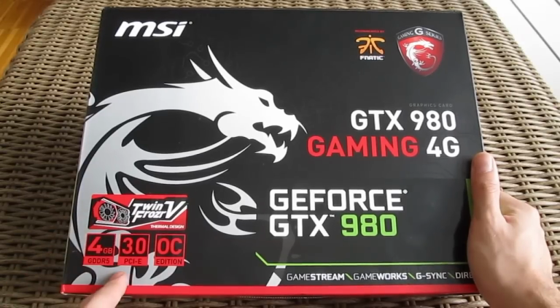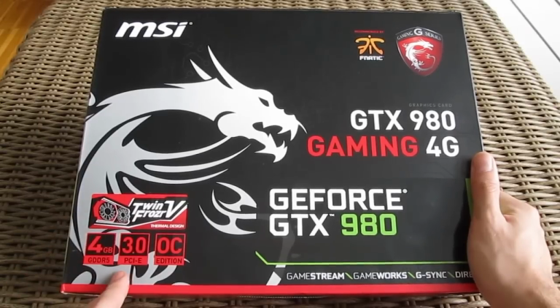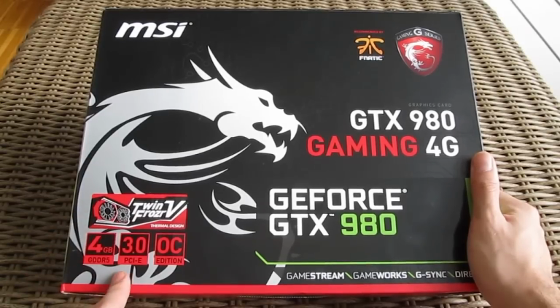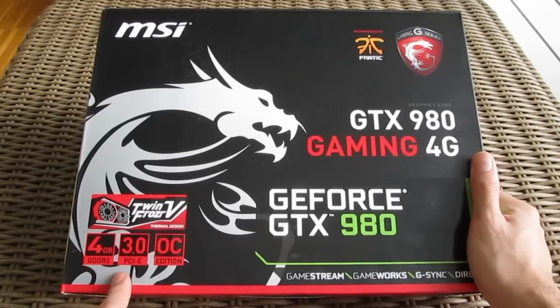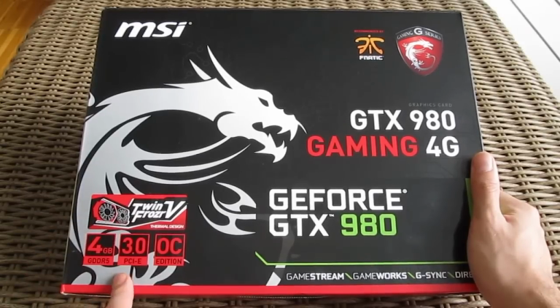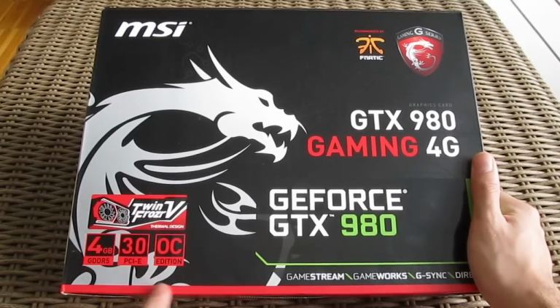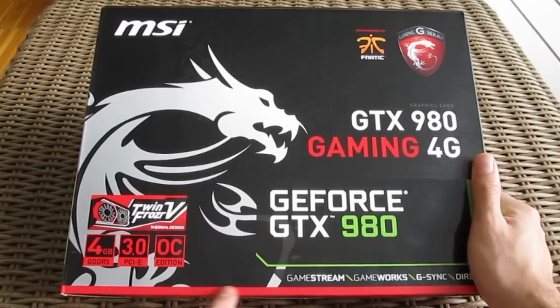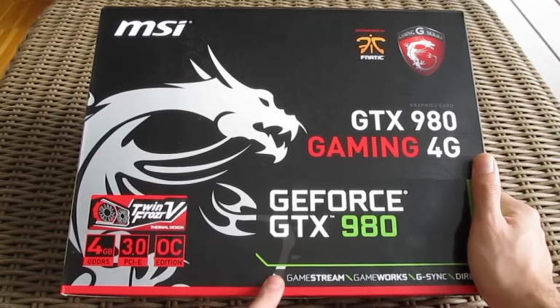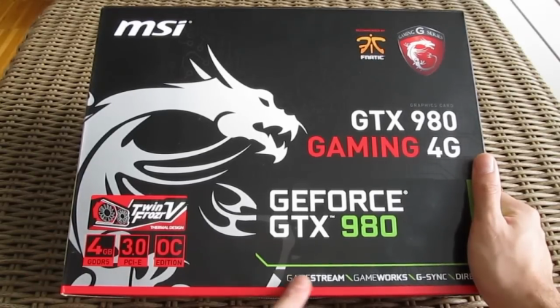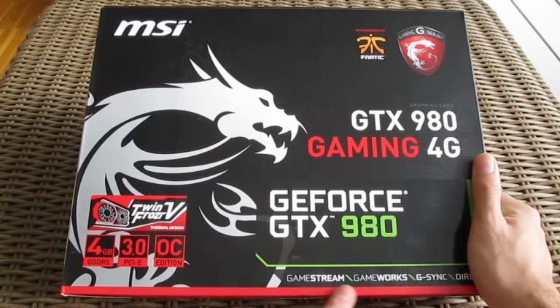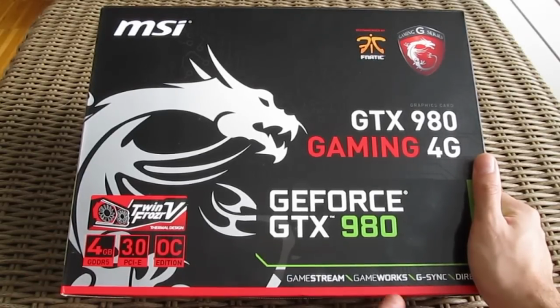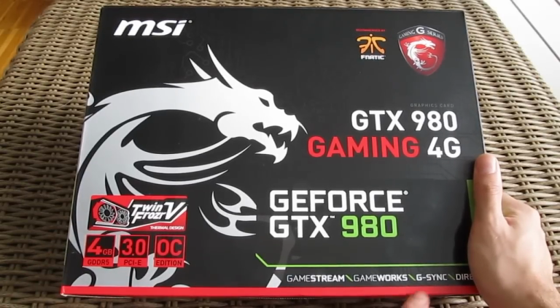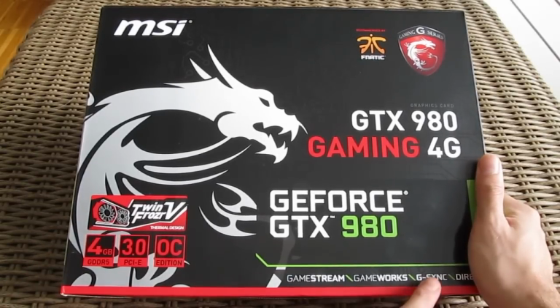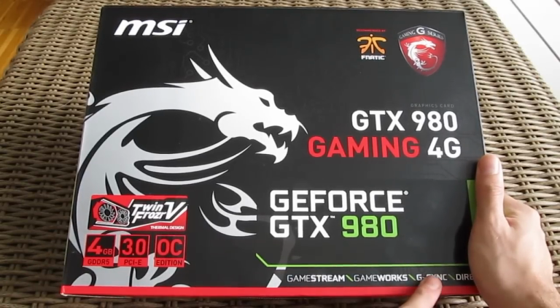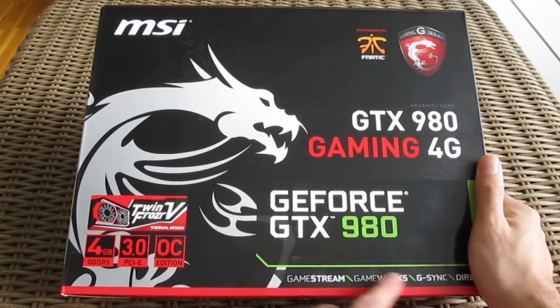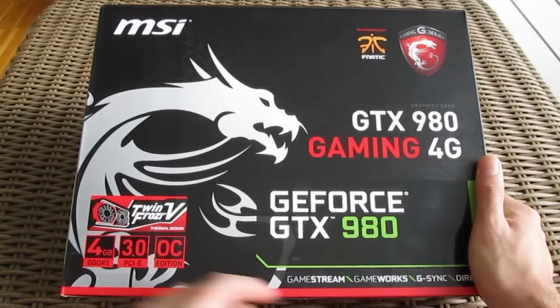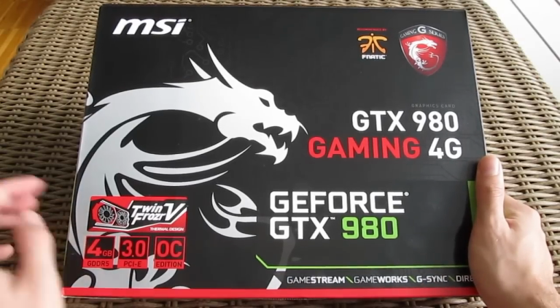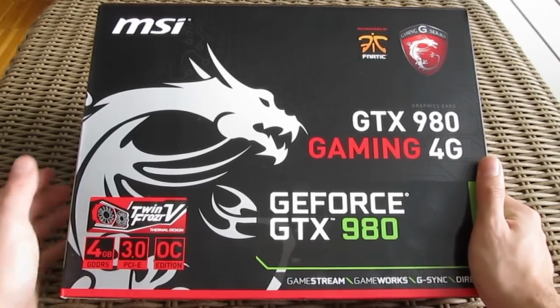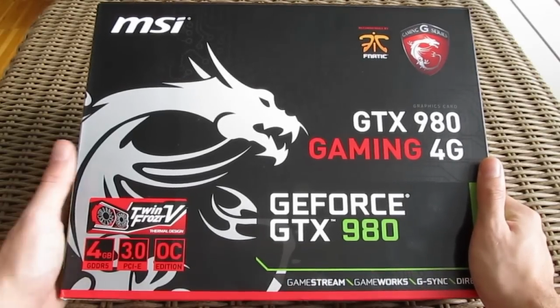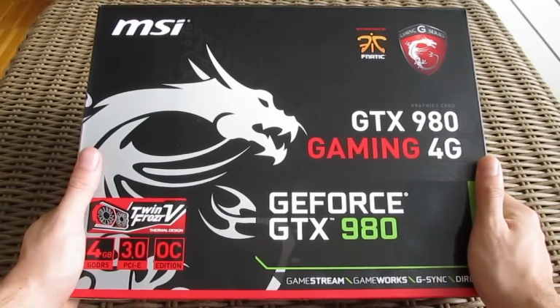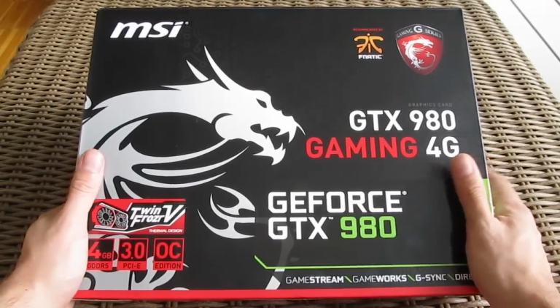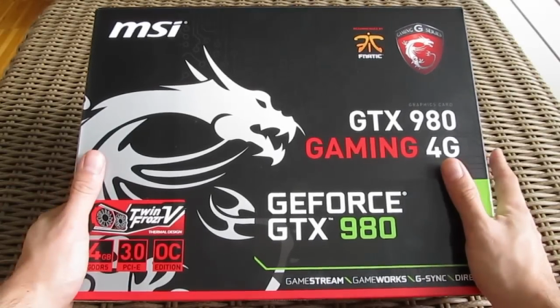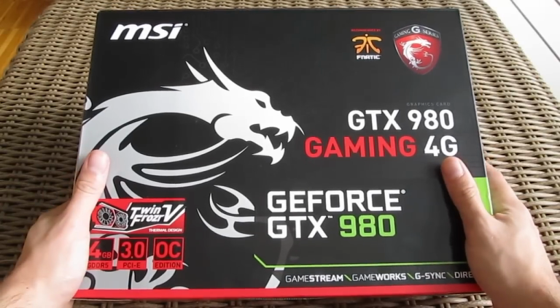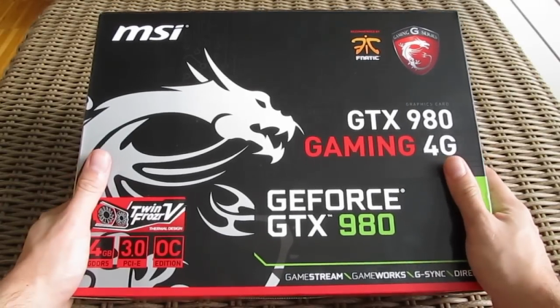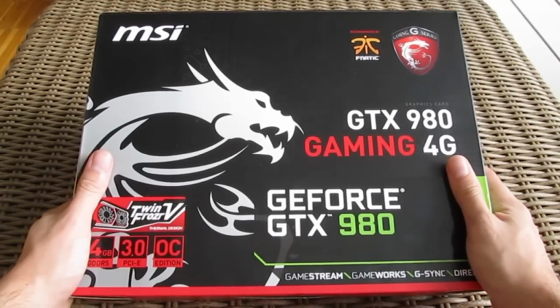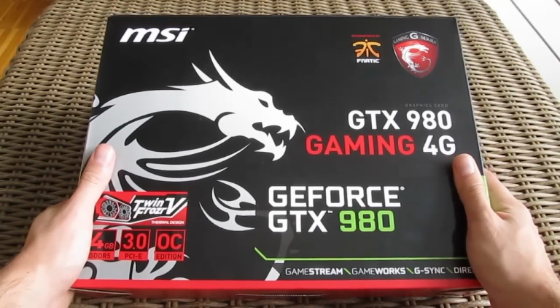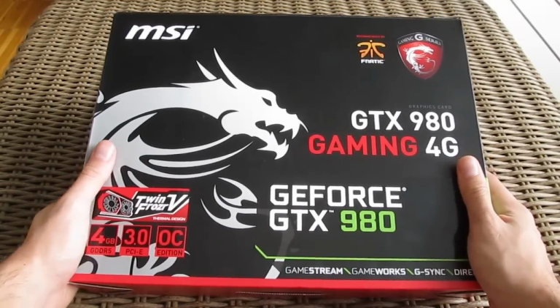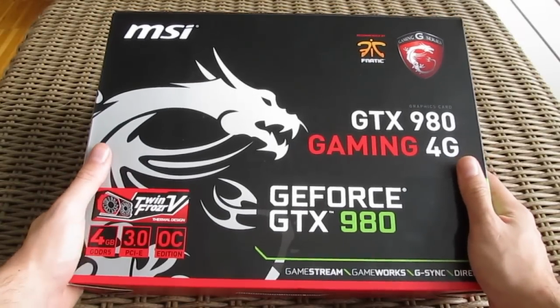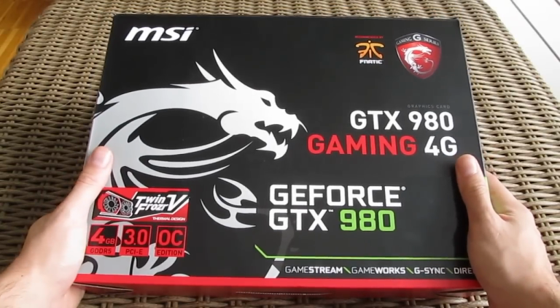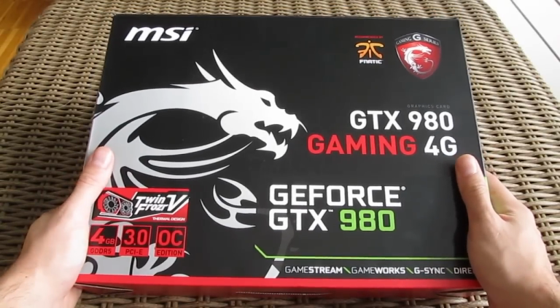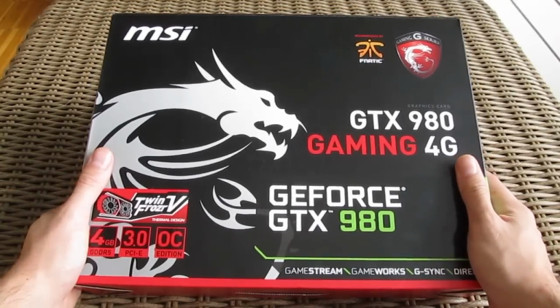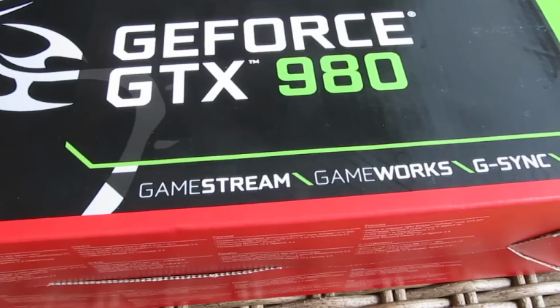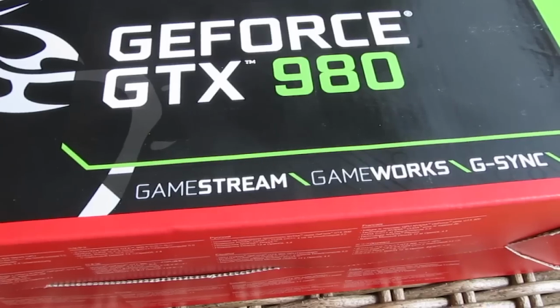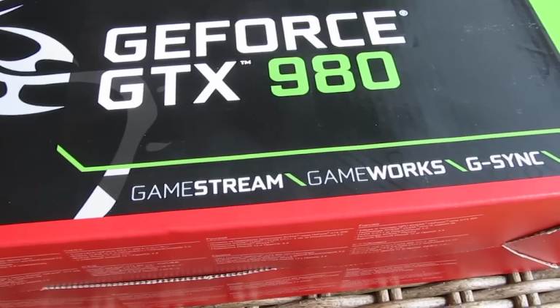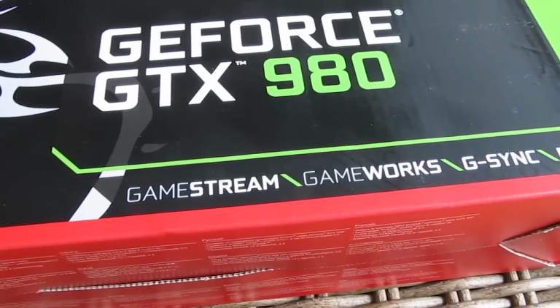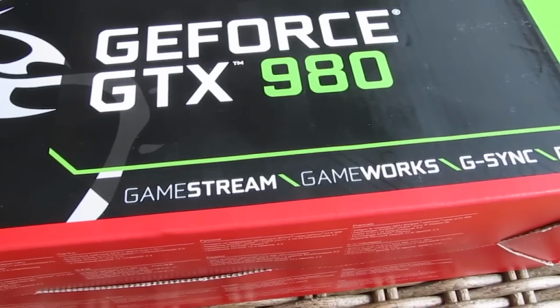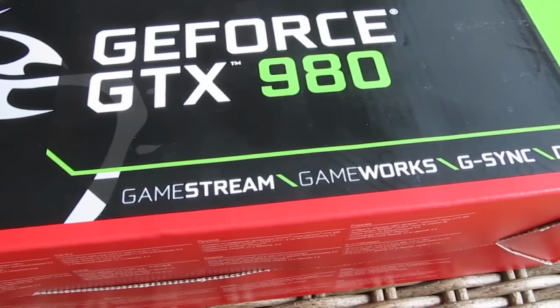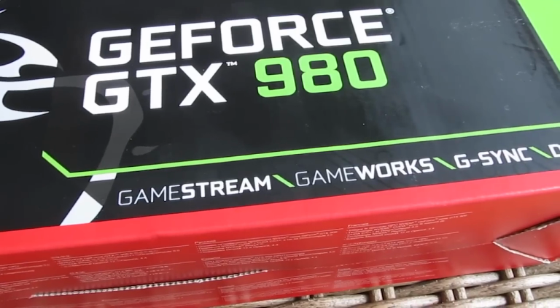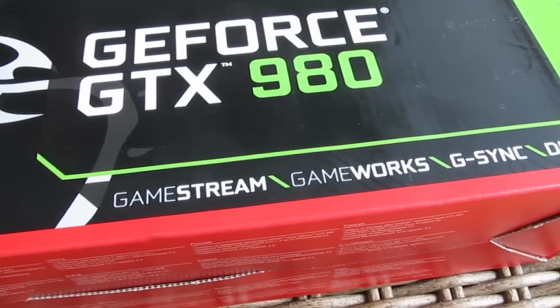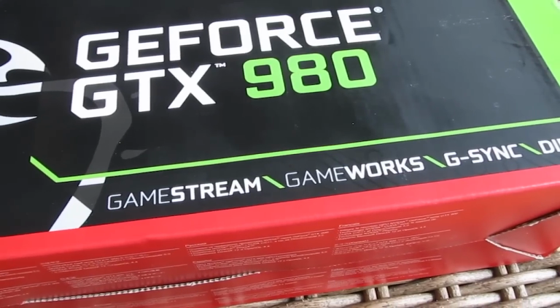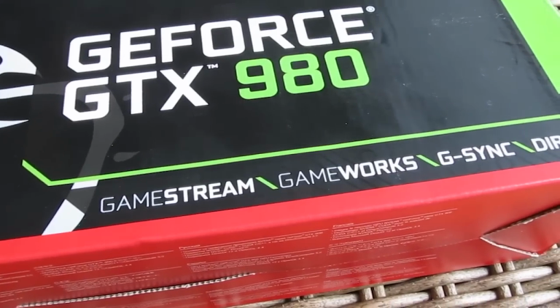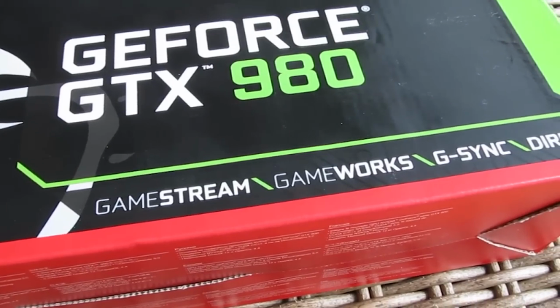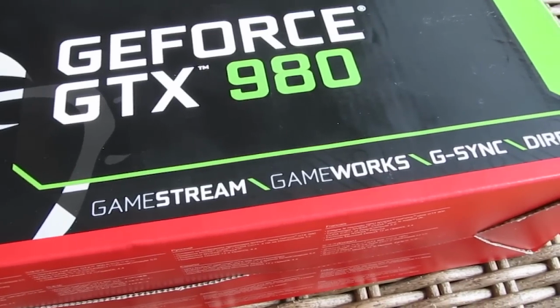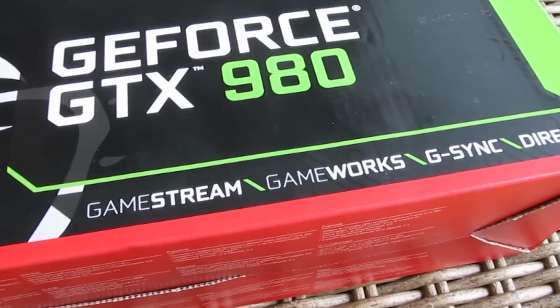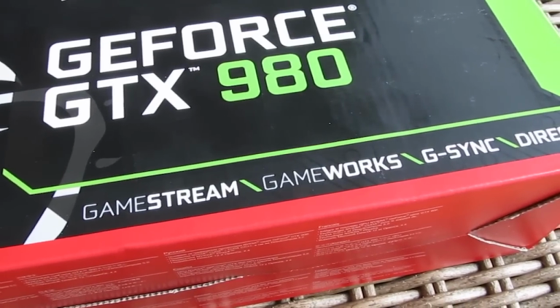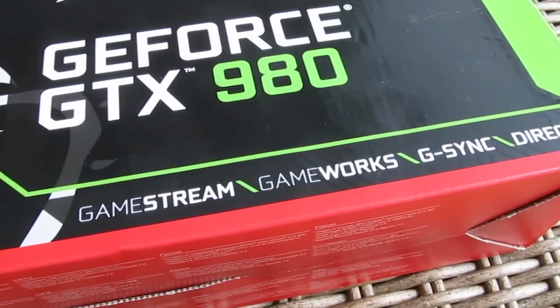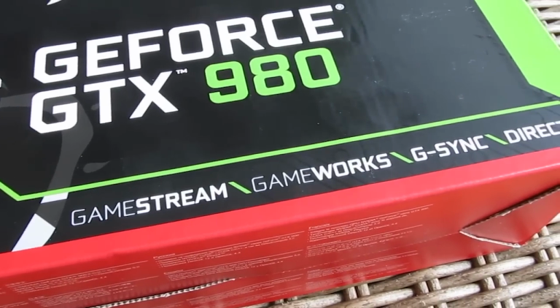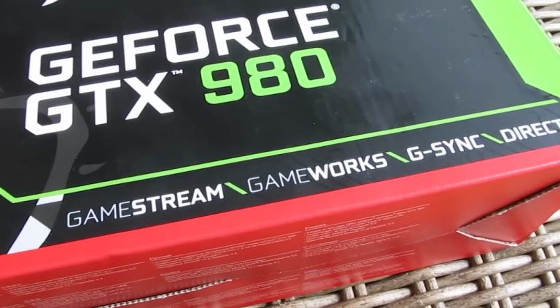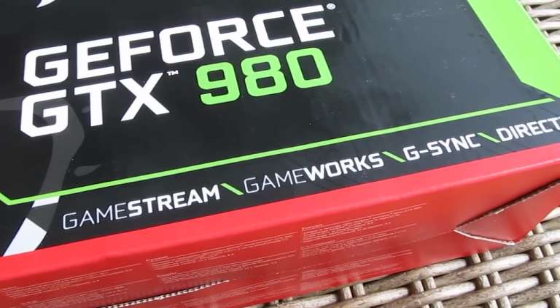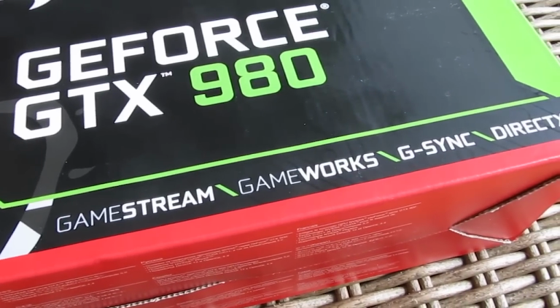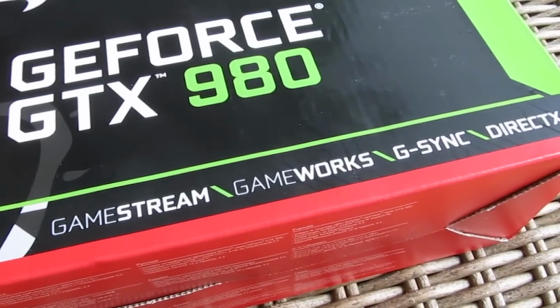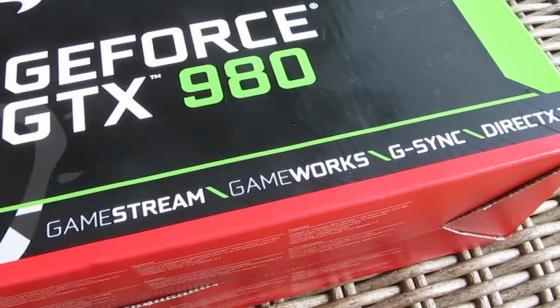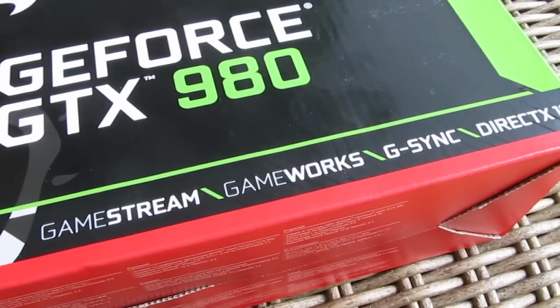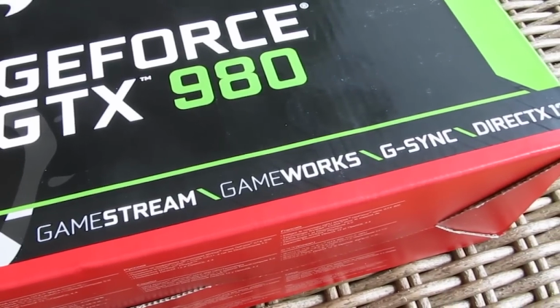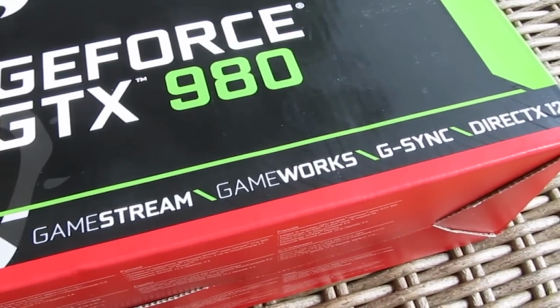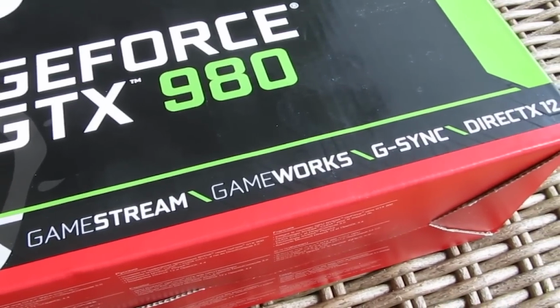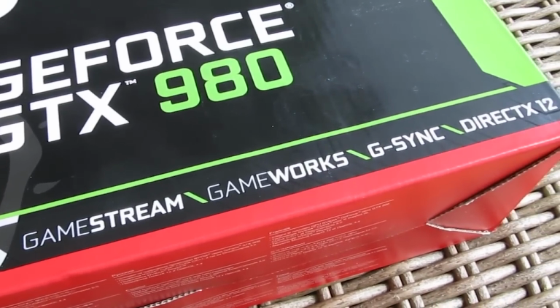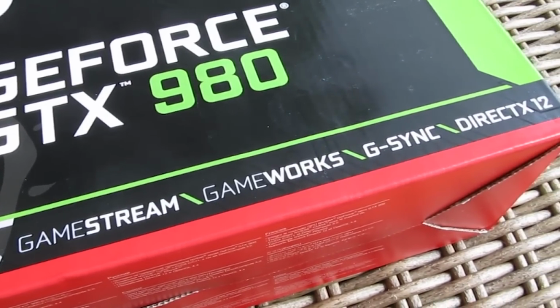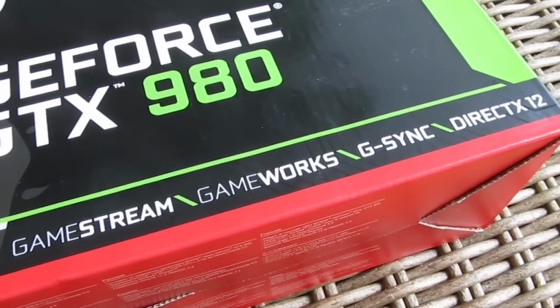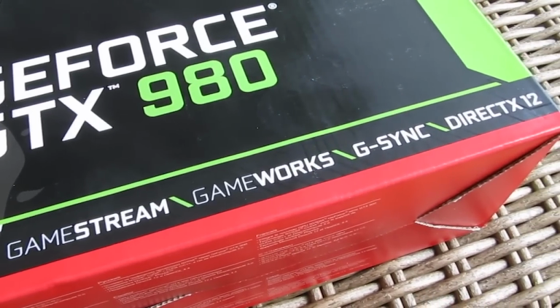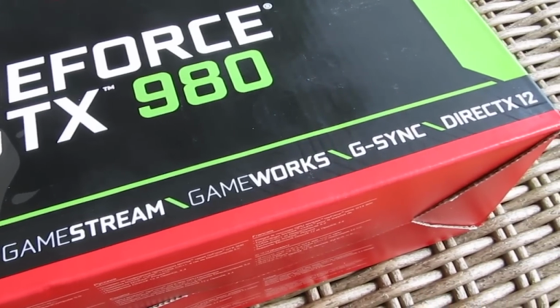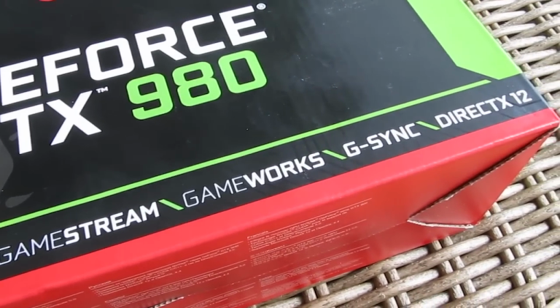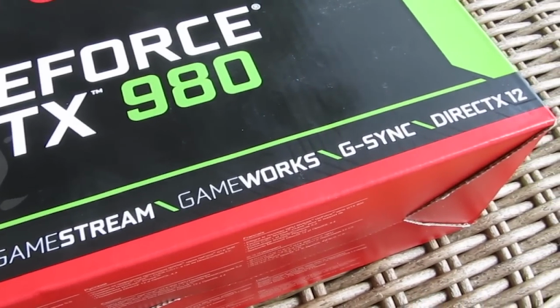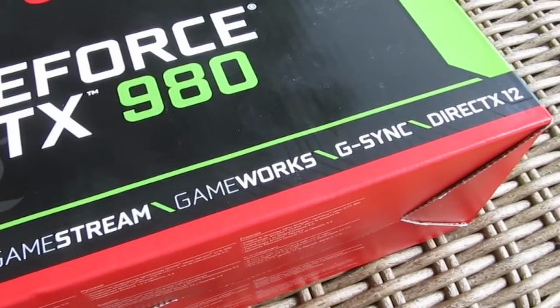Beside the DirectX 12 support, on the front of the box you can also see some Nvidia-only features like GameStream, GameWorks, and G-Sync.